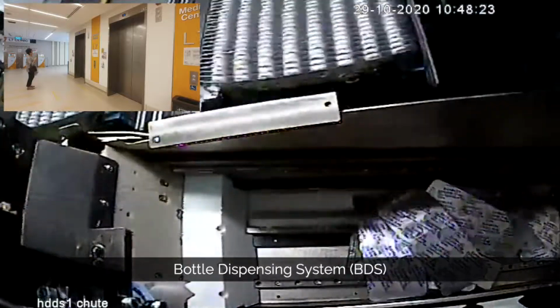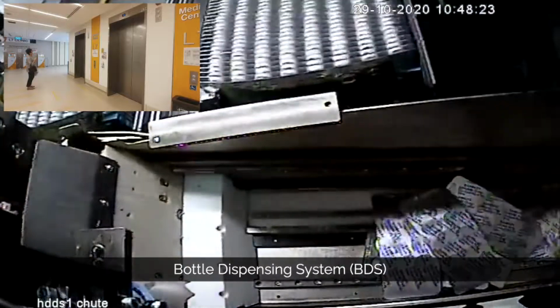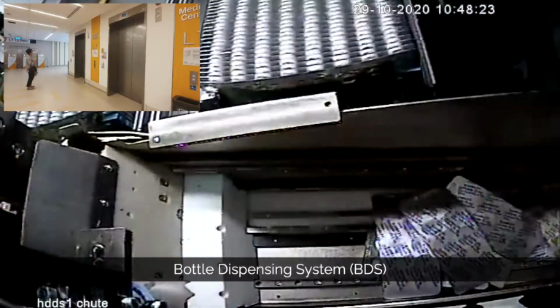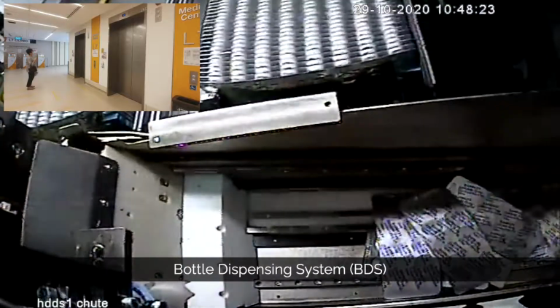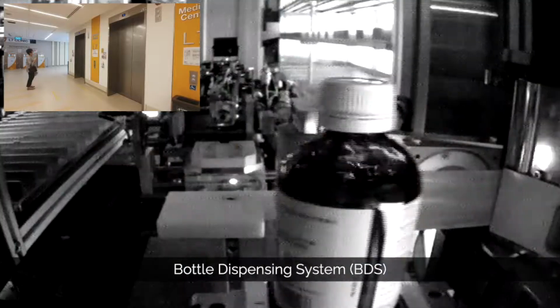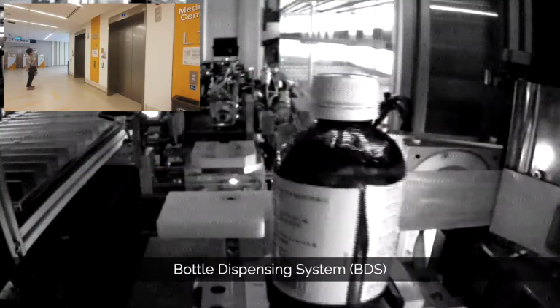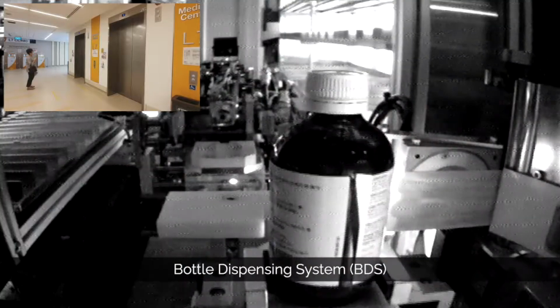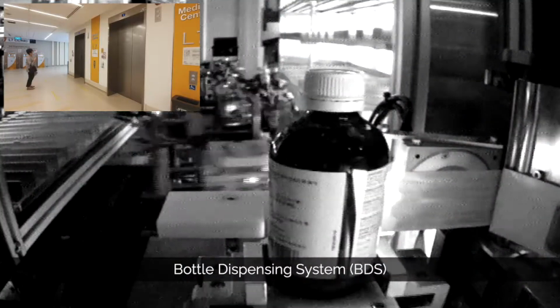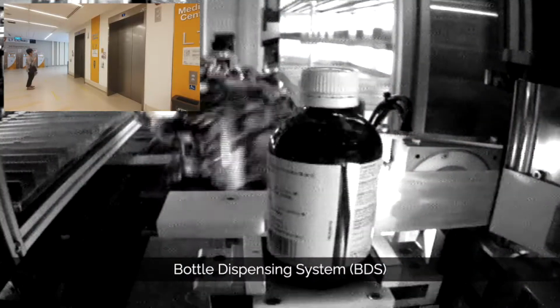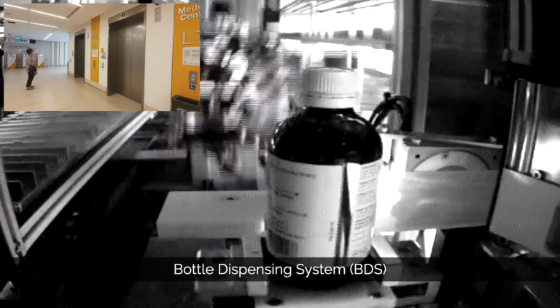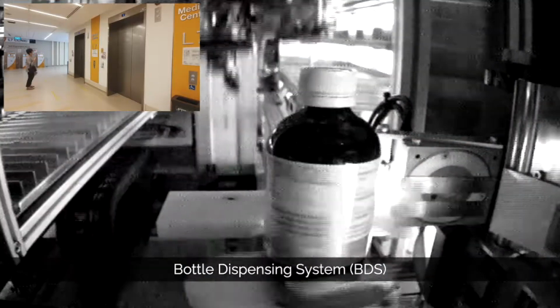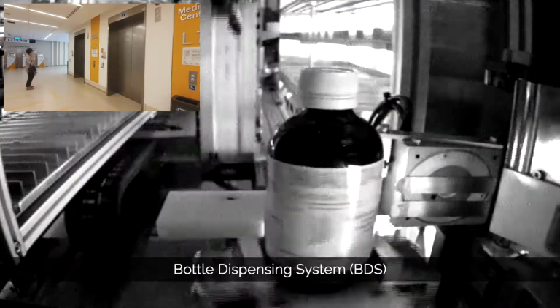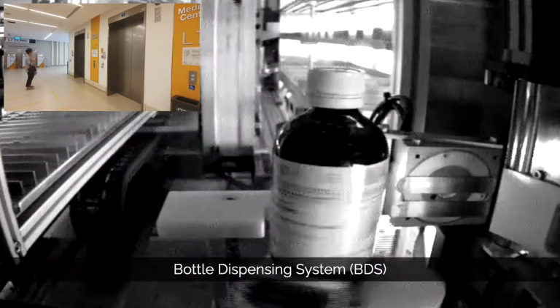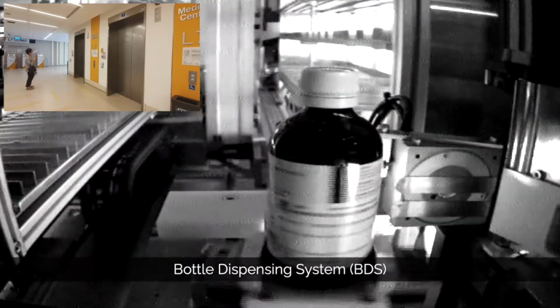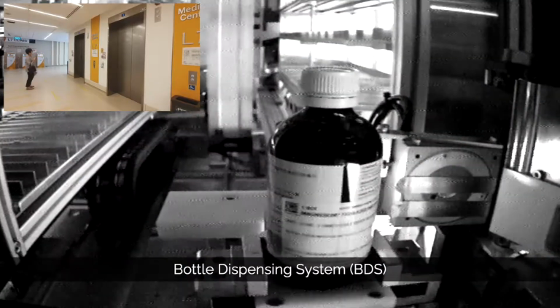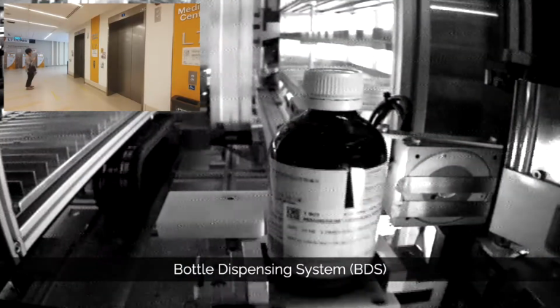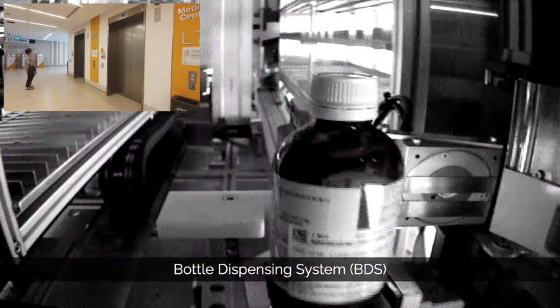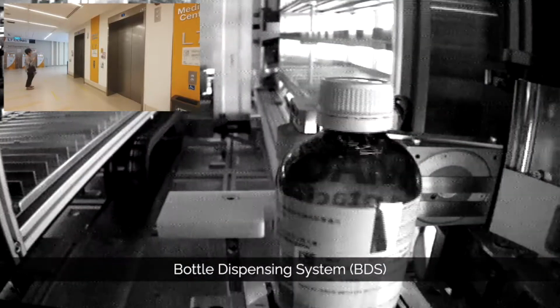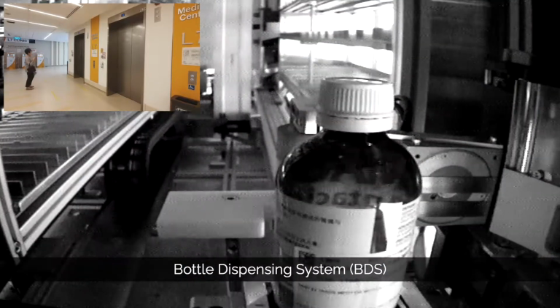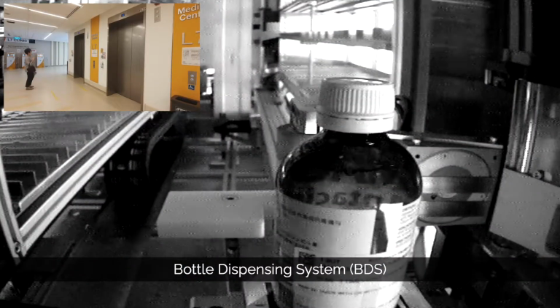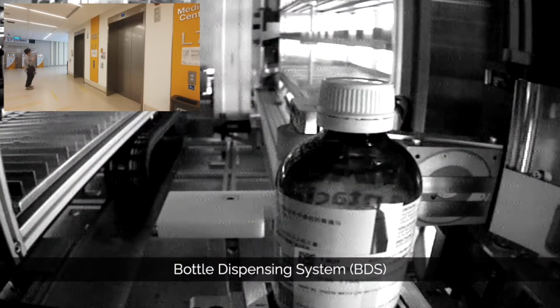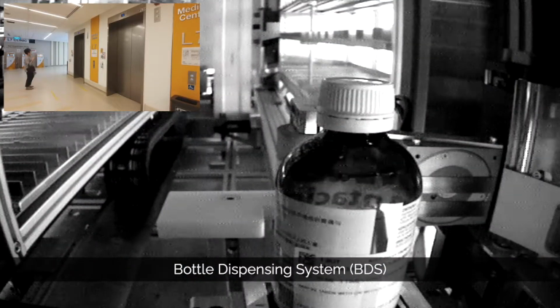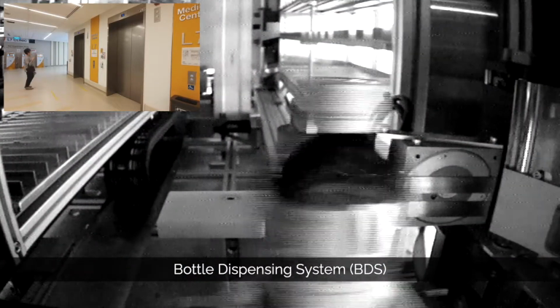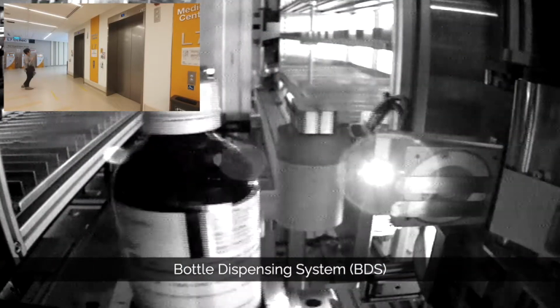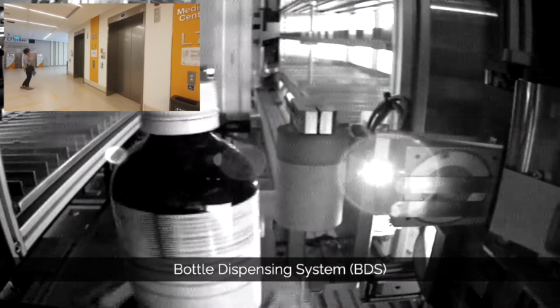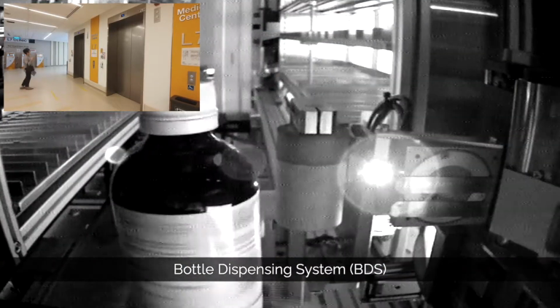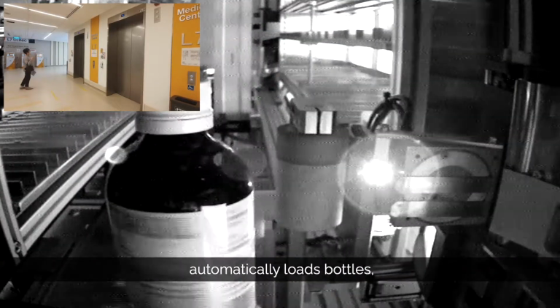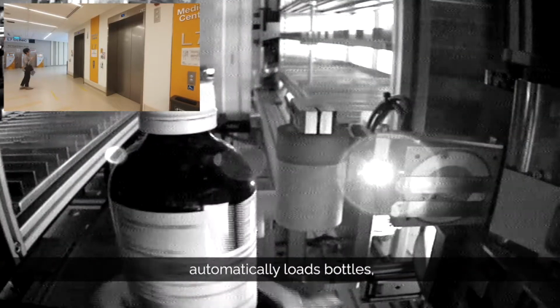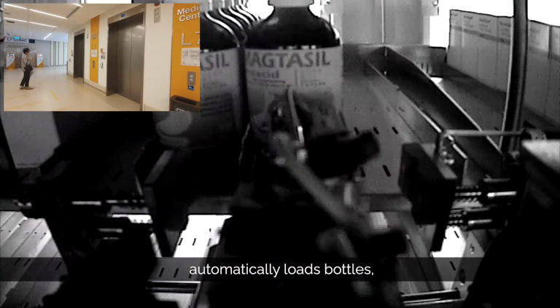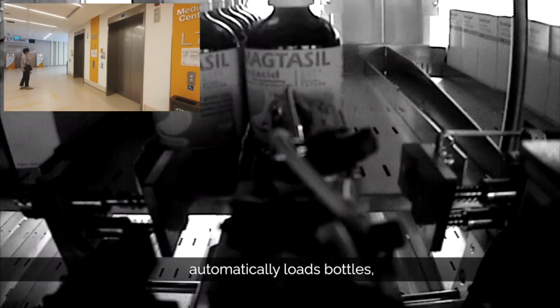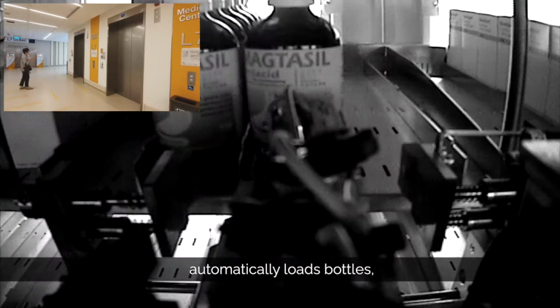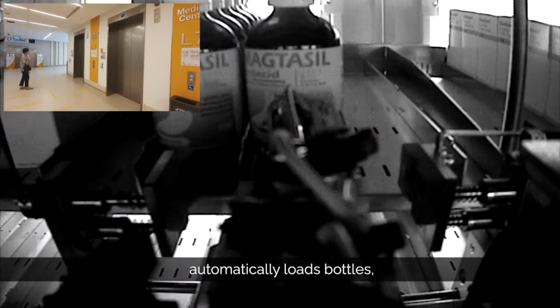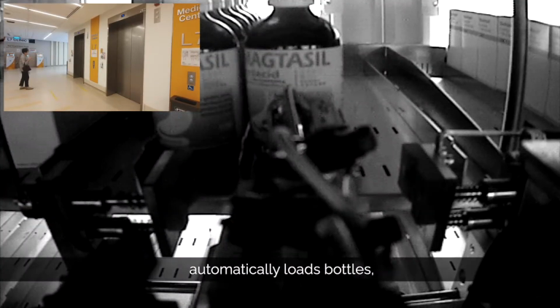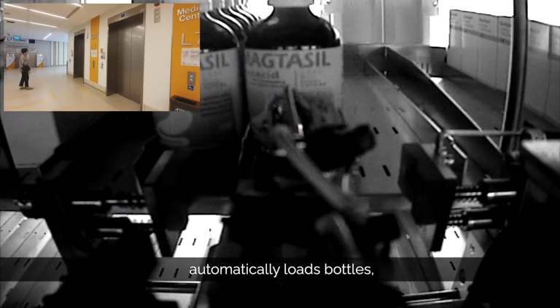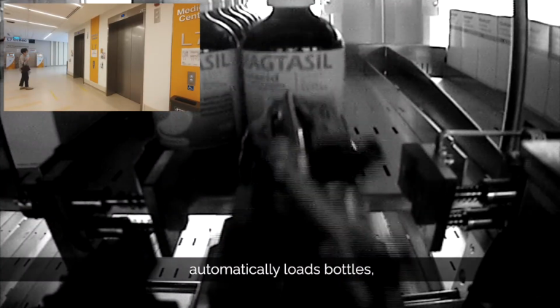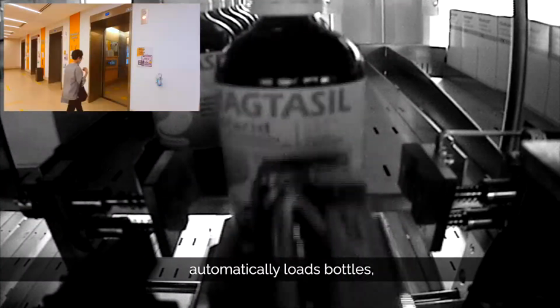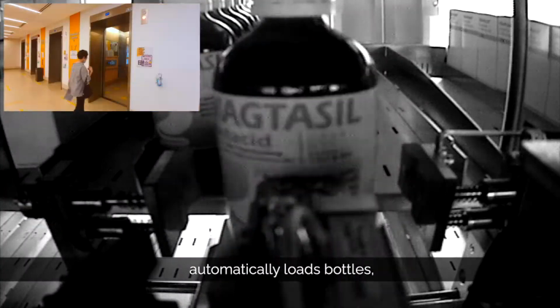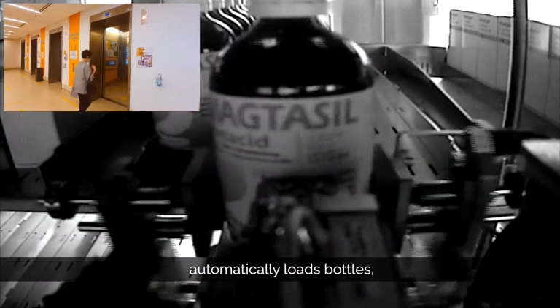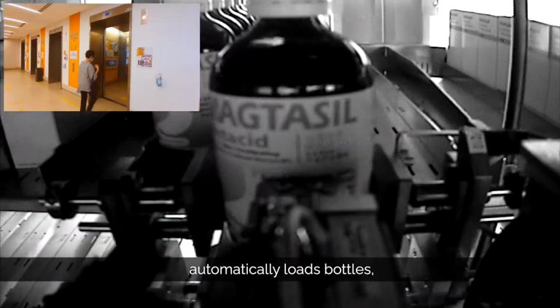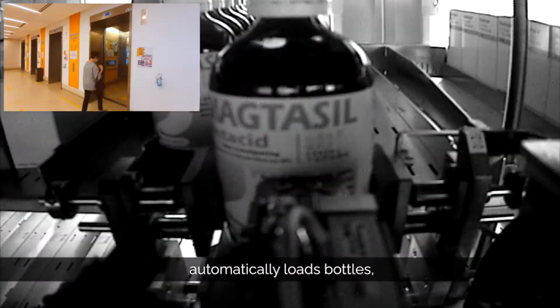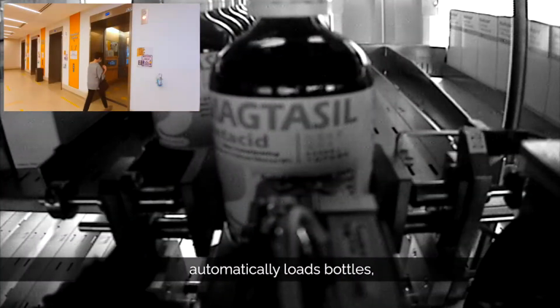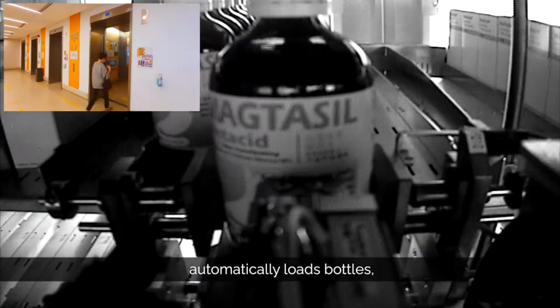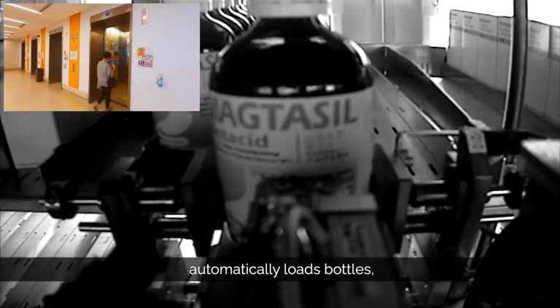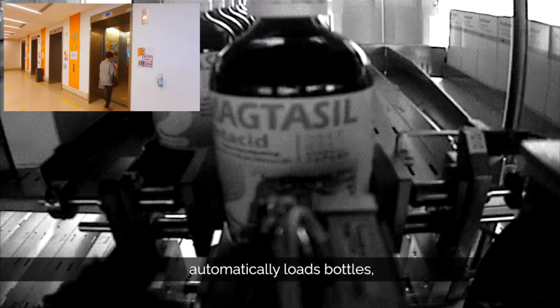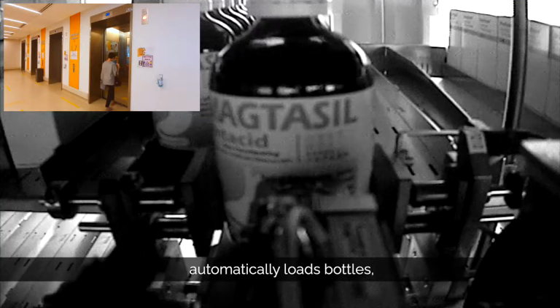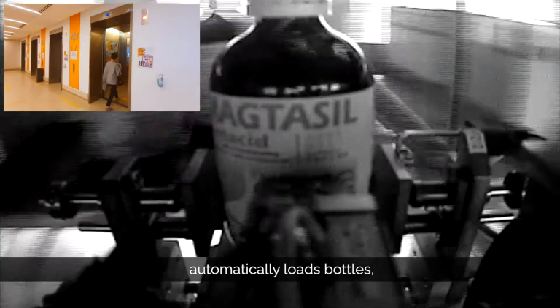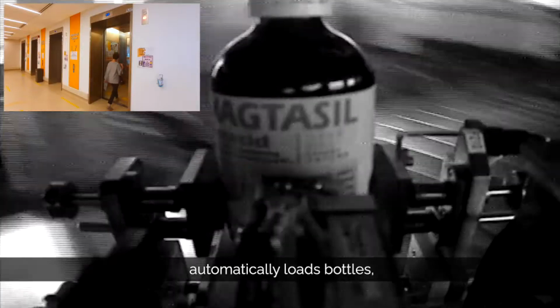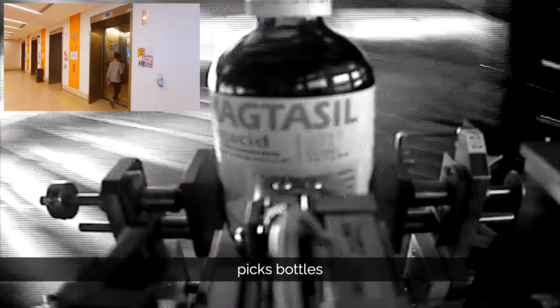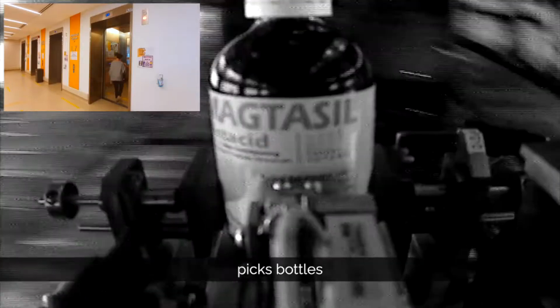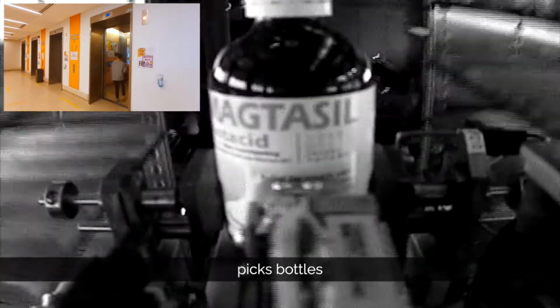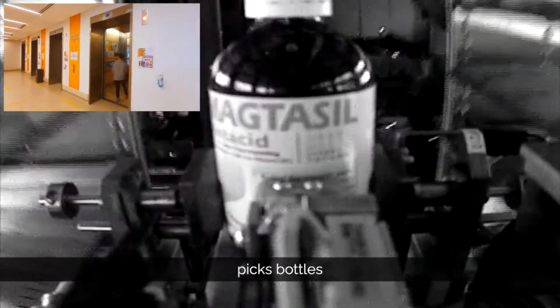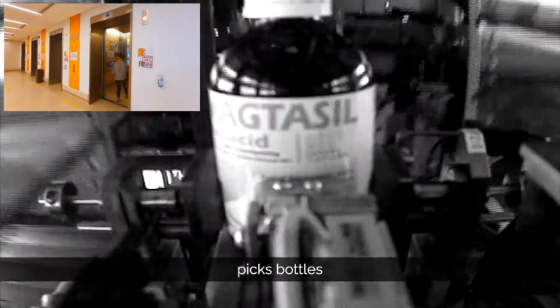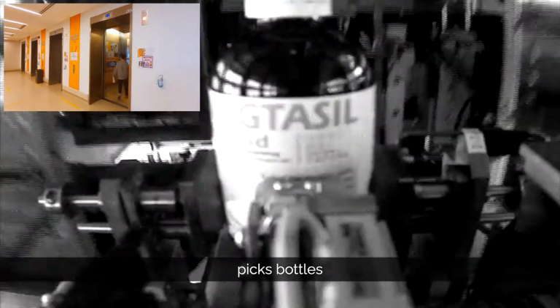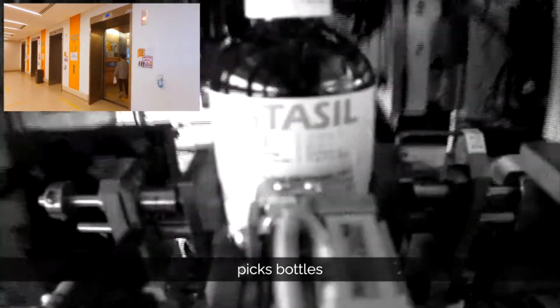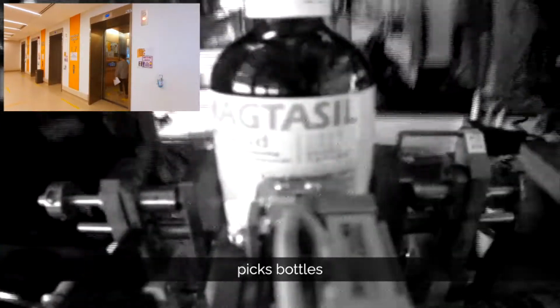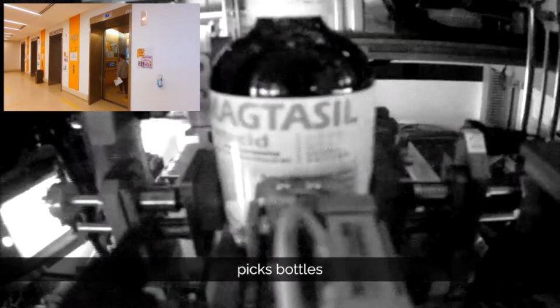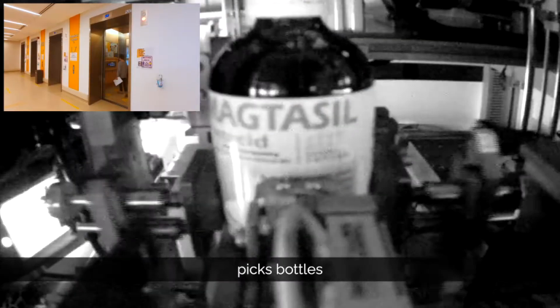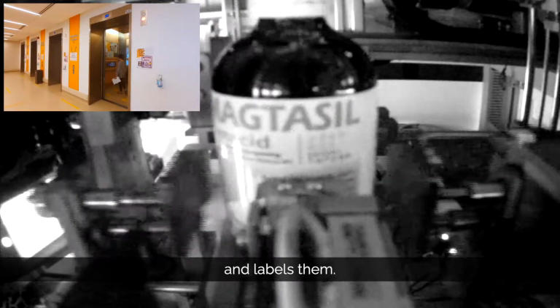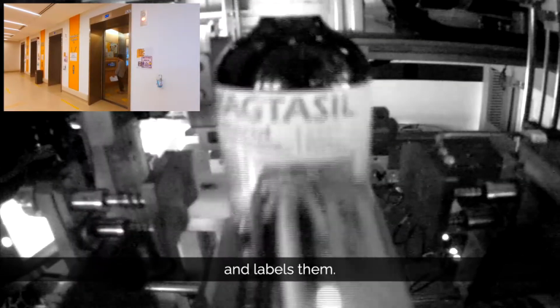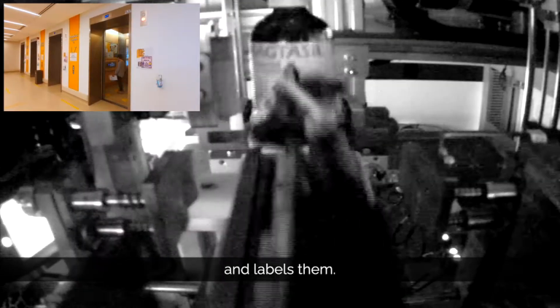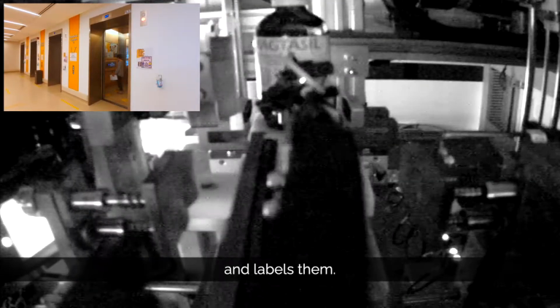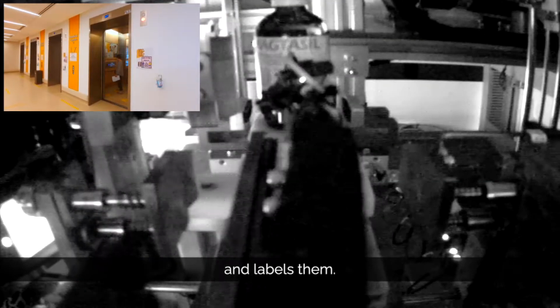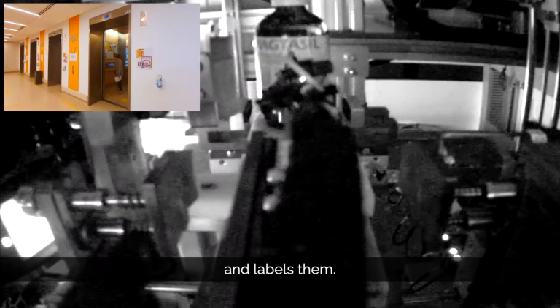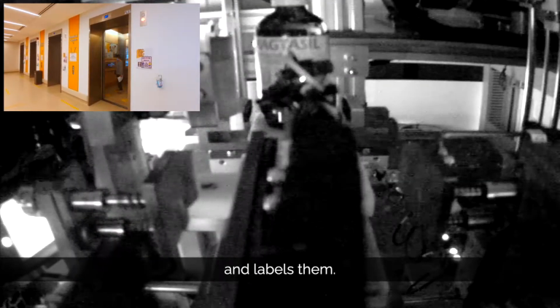The Bottle Dispensing System, BDS, automatically loads bottles, picks bottles and labels them.